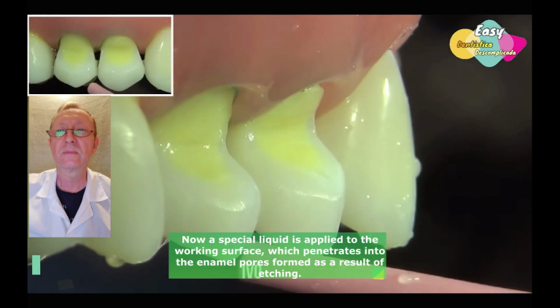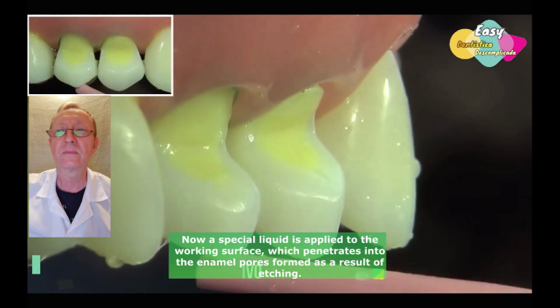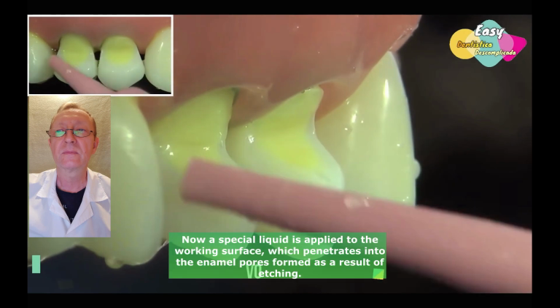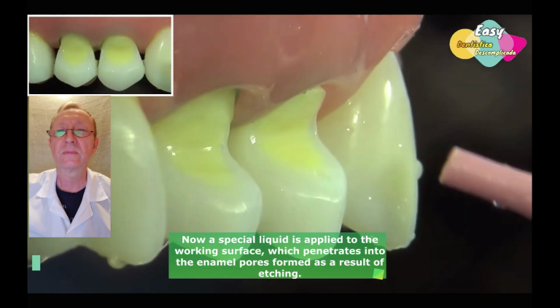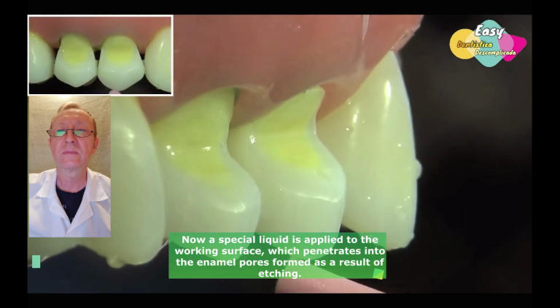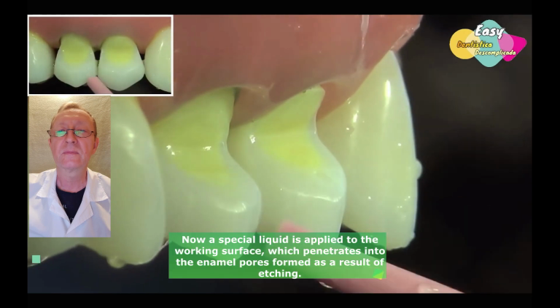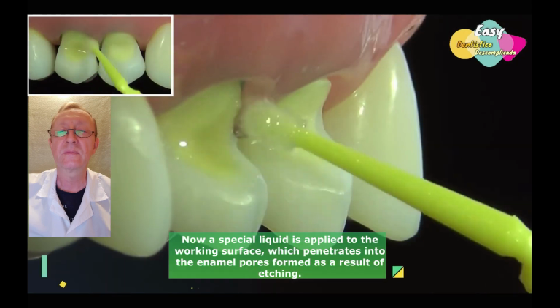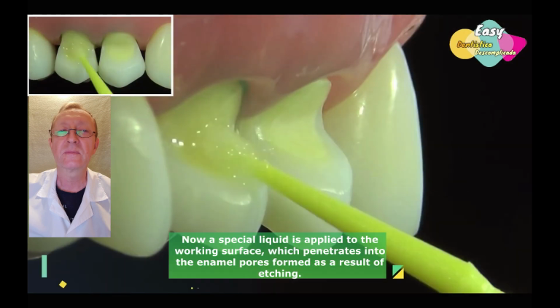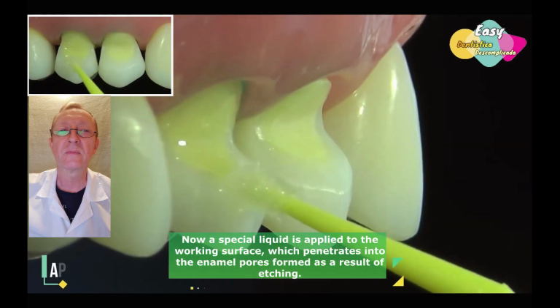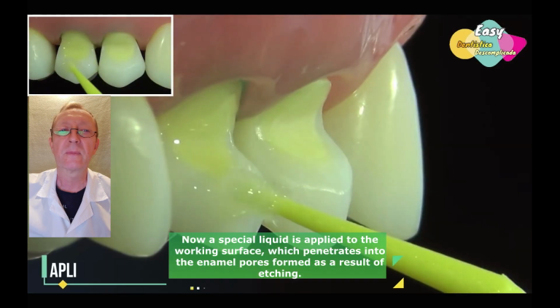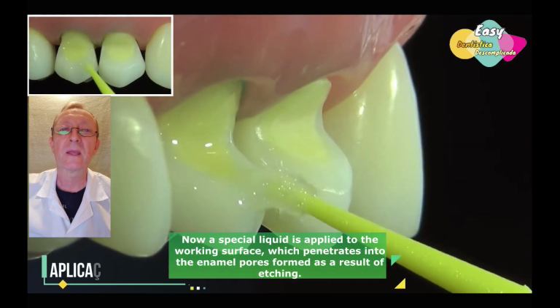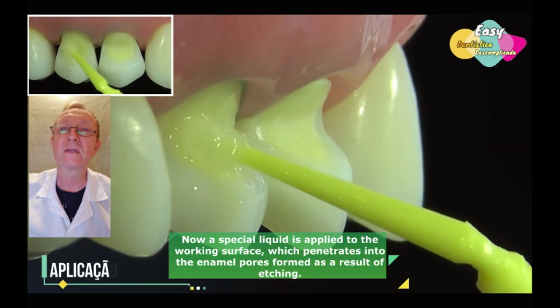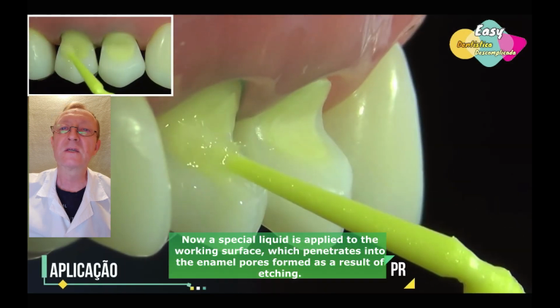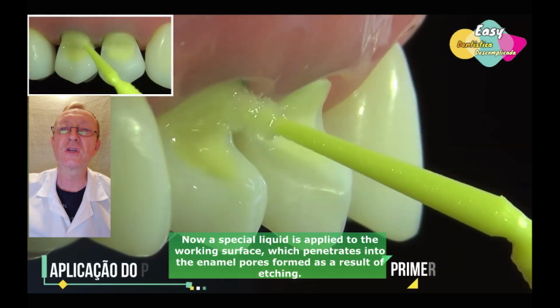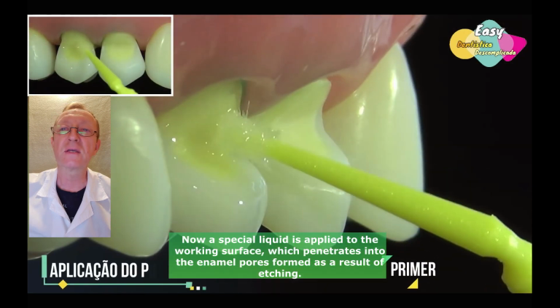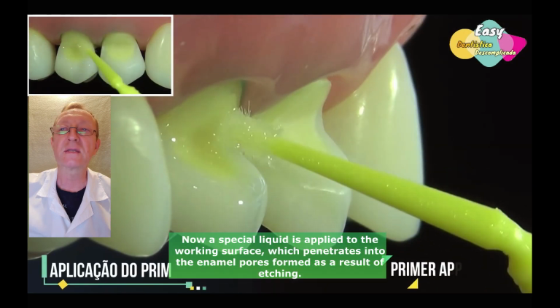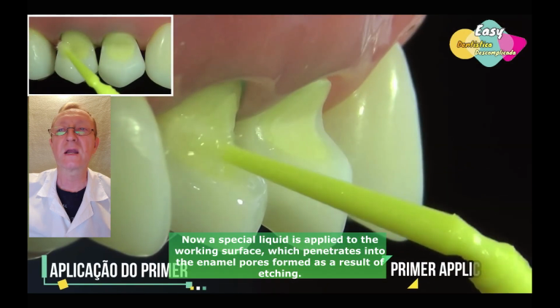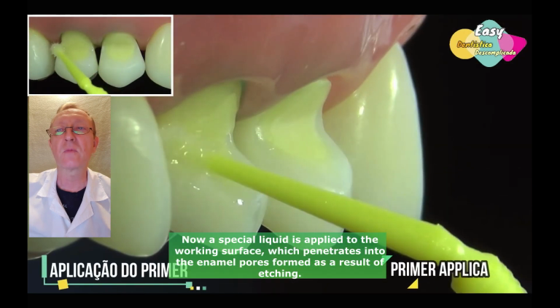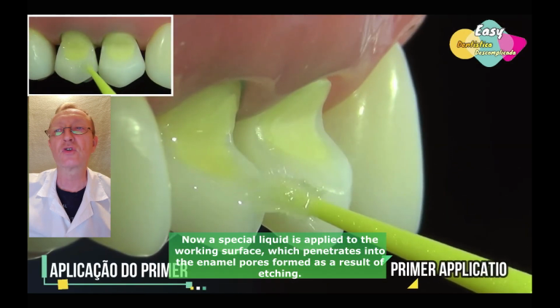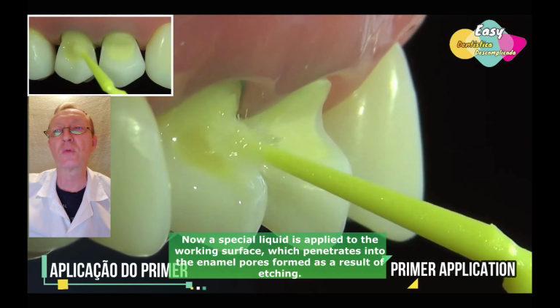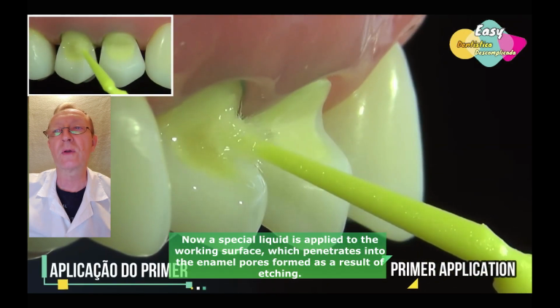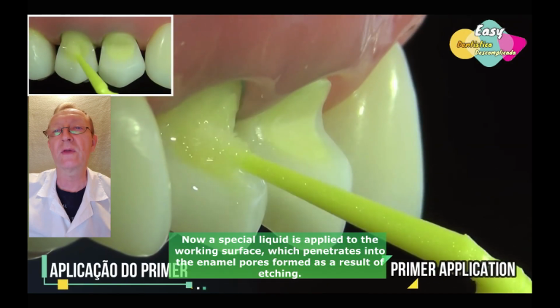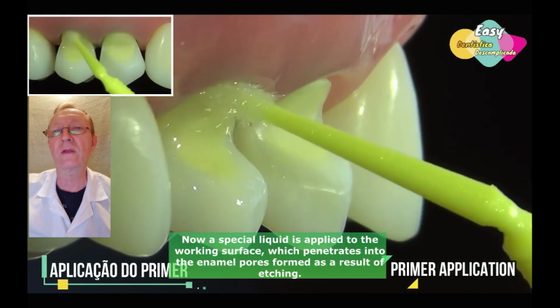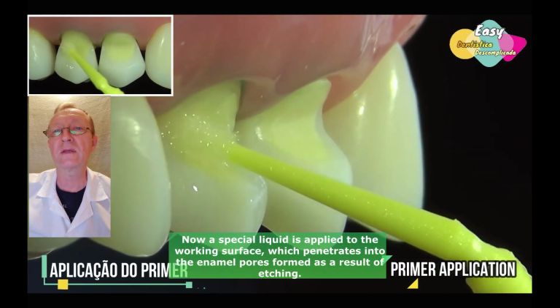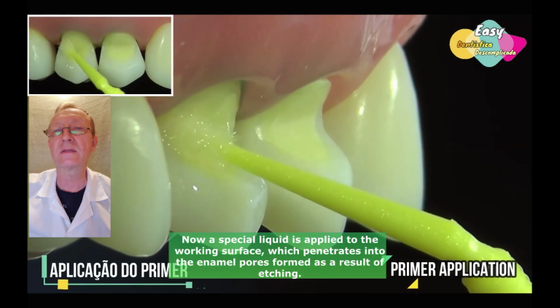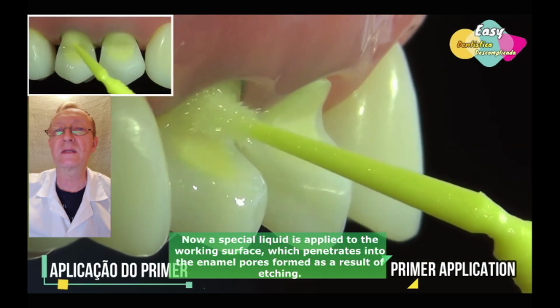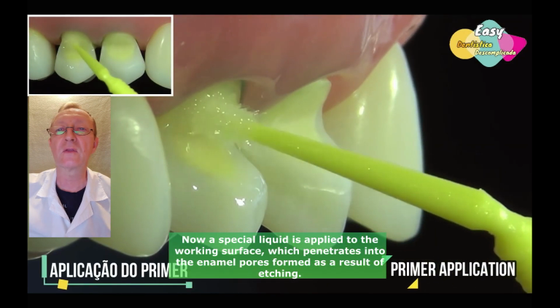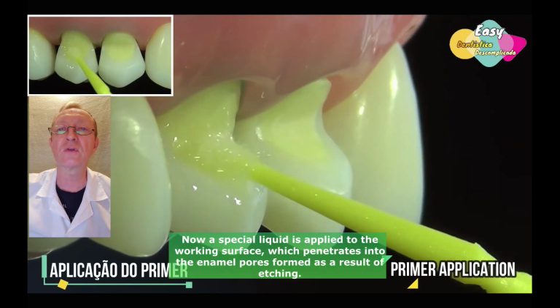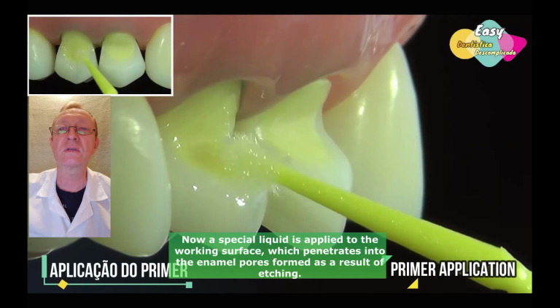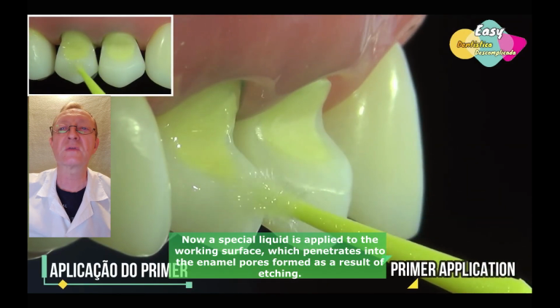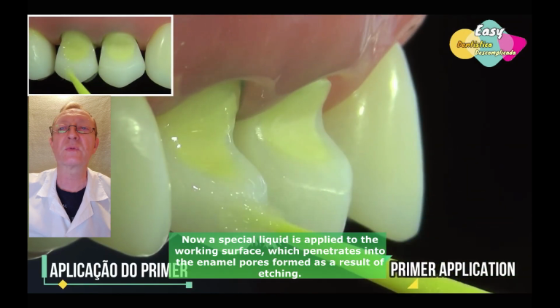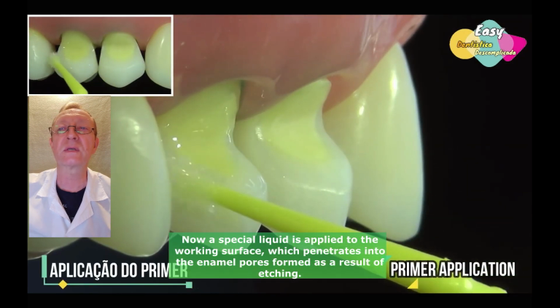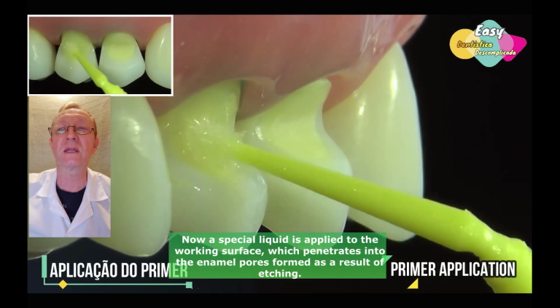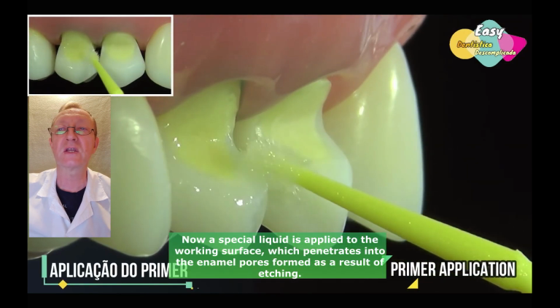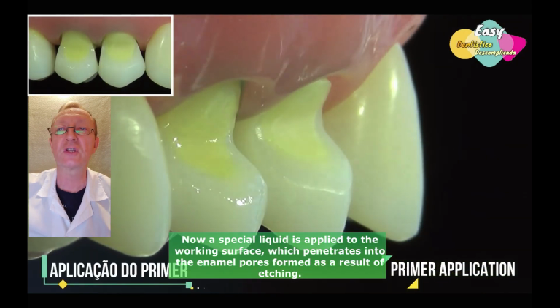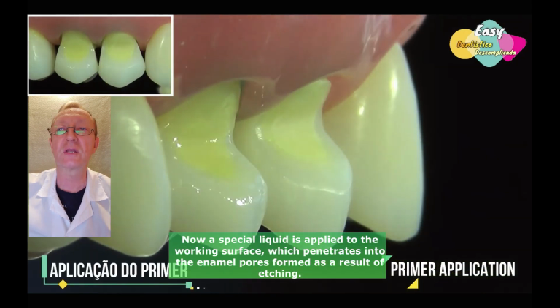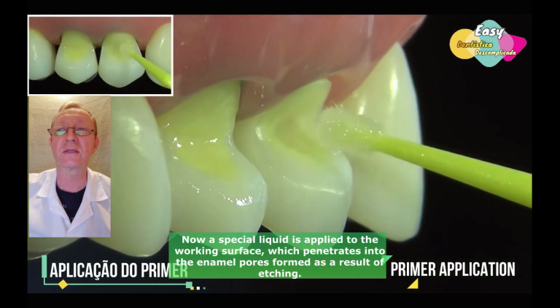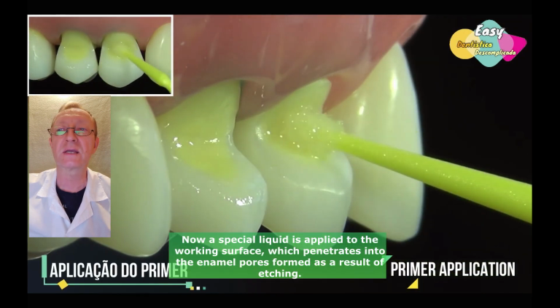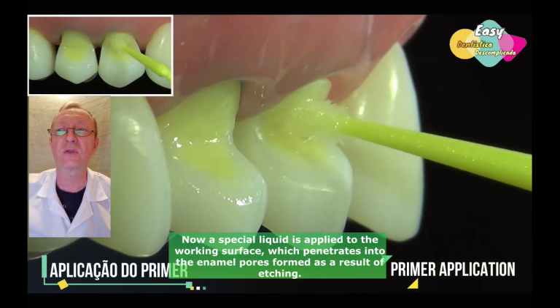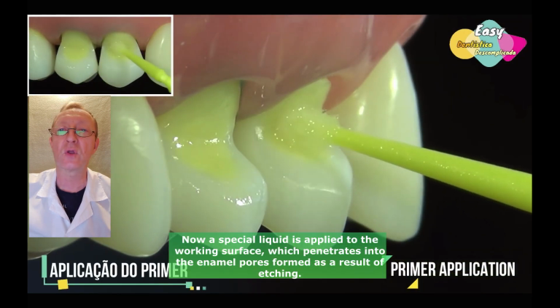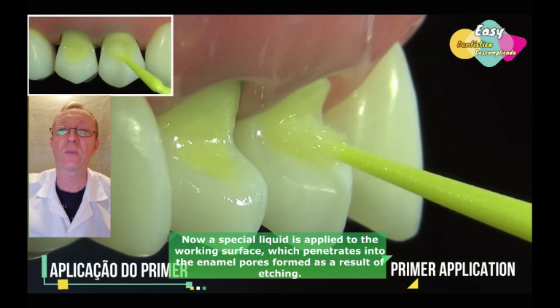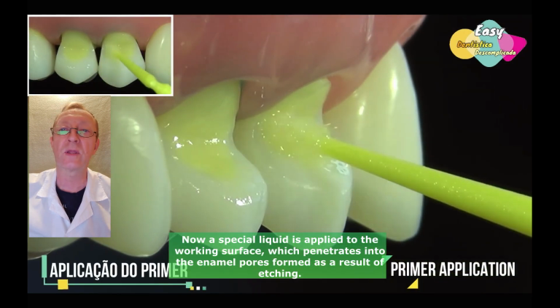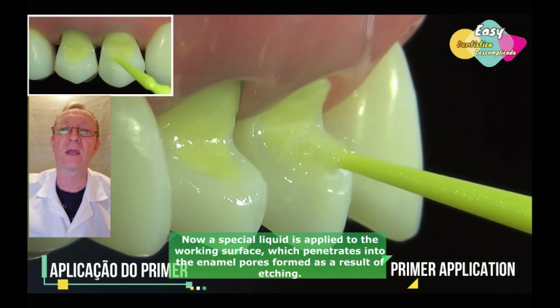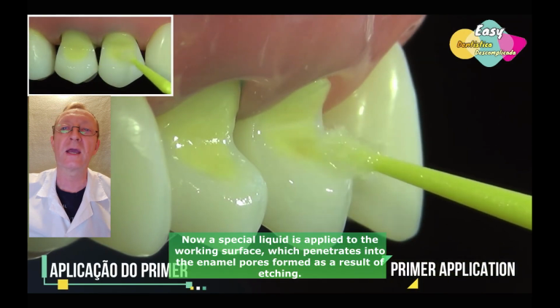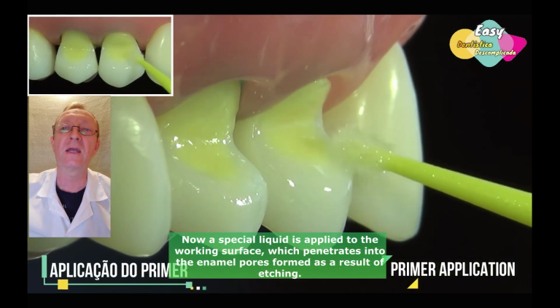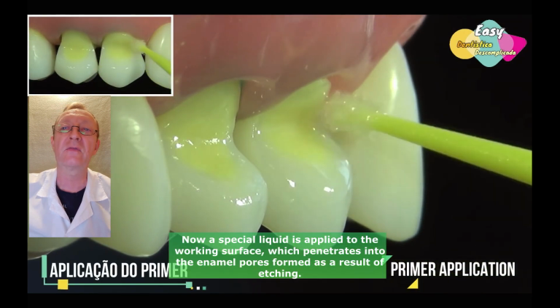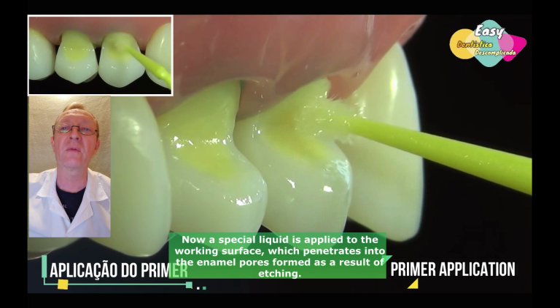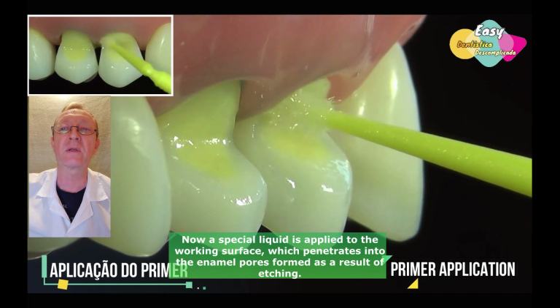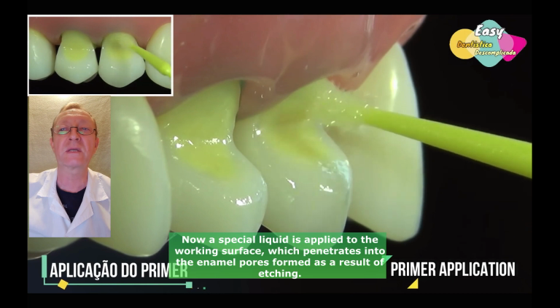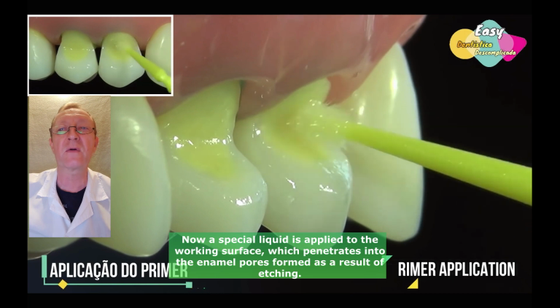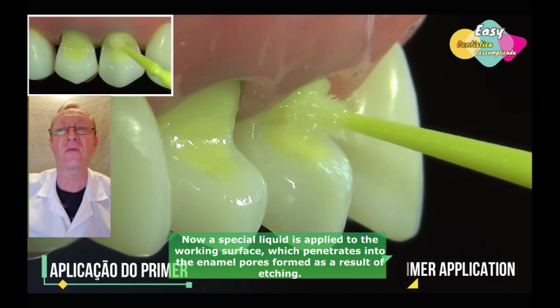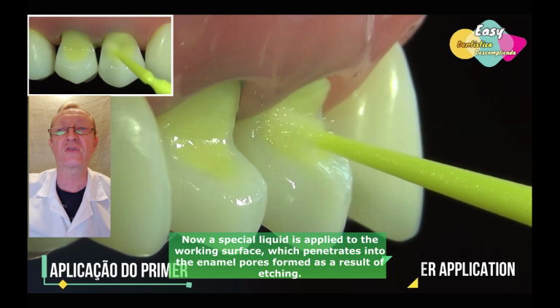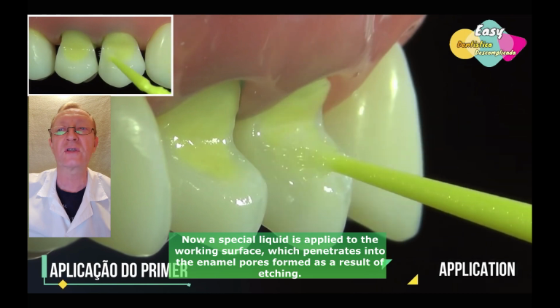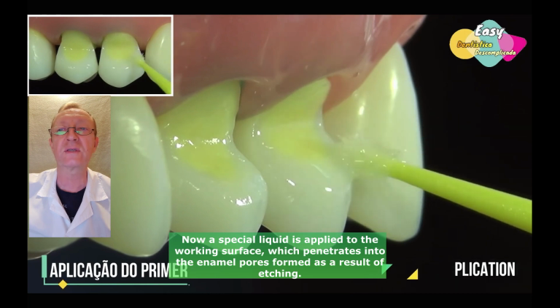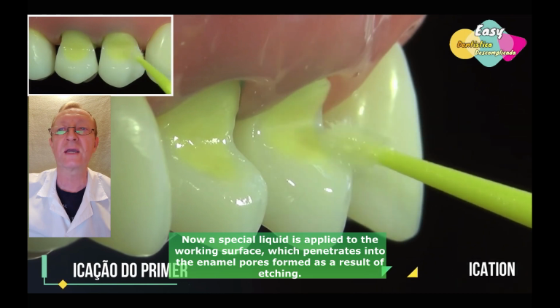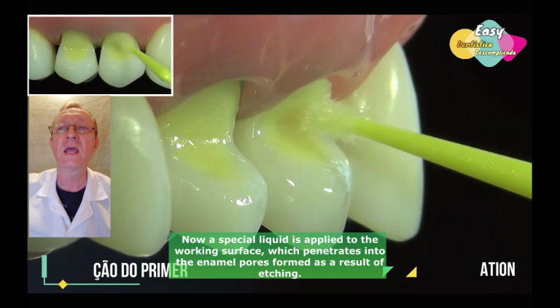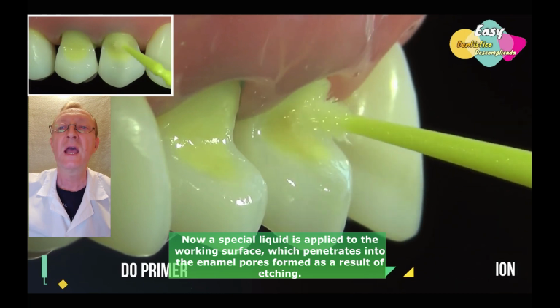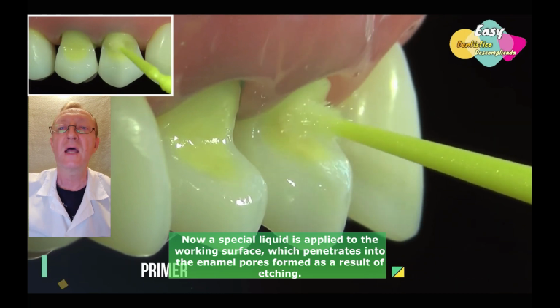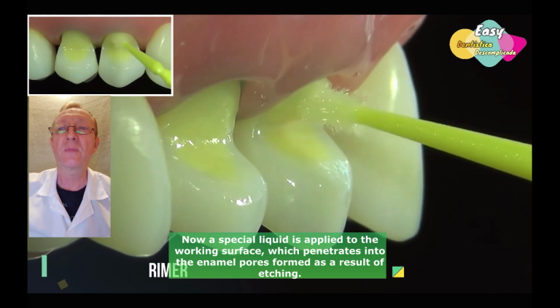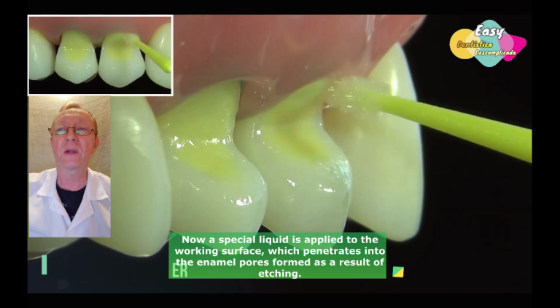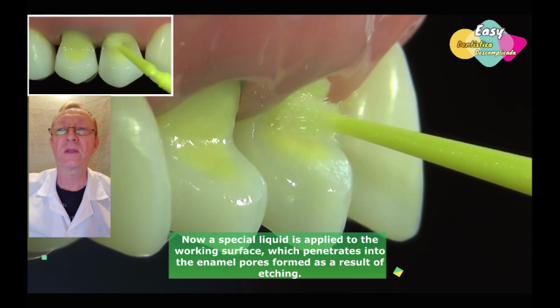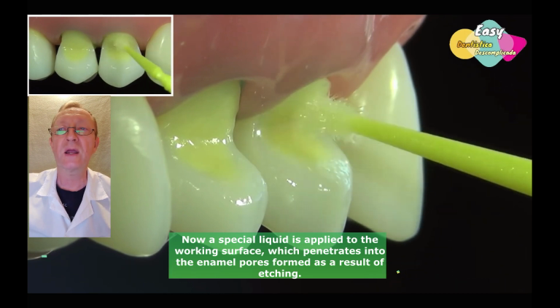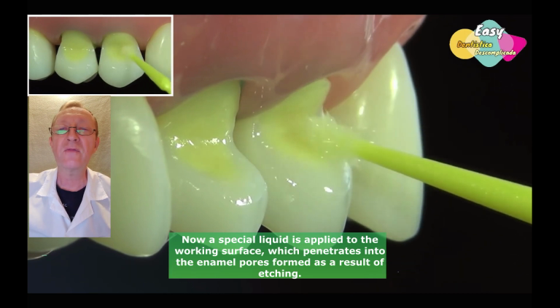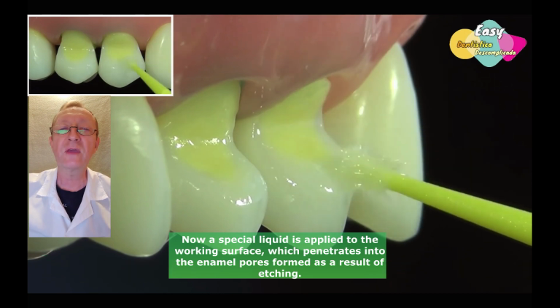Now a special liquid is applied to the working surface, which penetrates into the enamel pores formed as a result of etching.